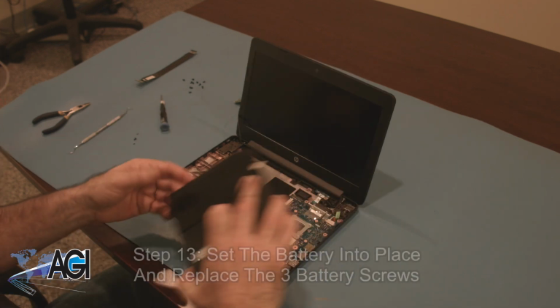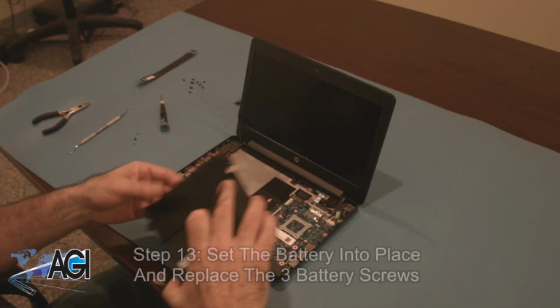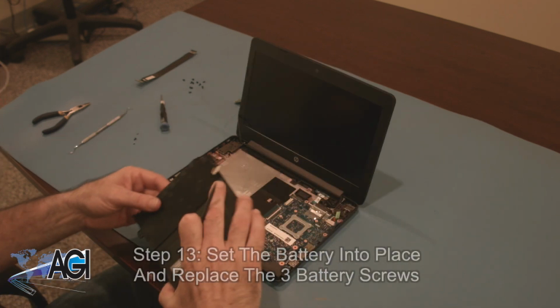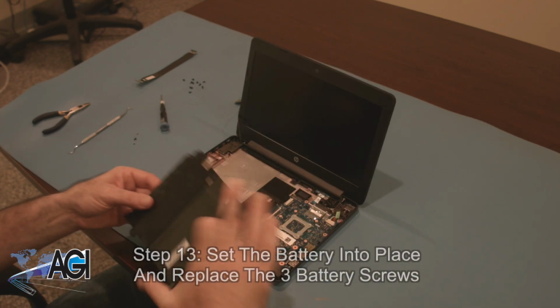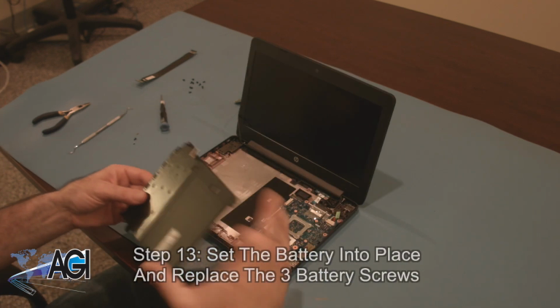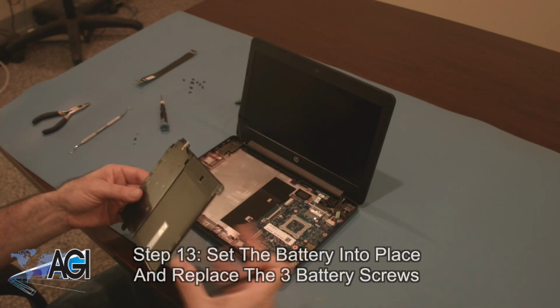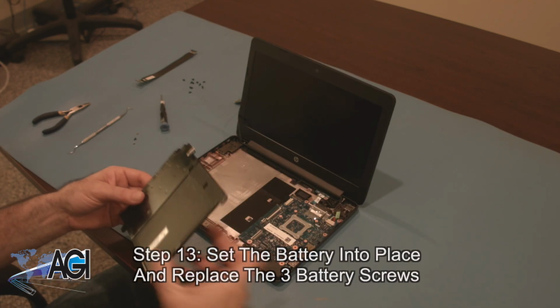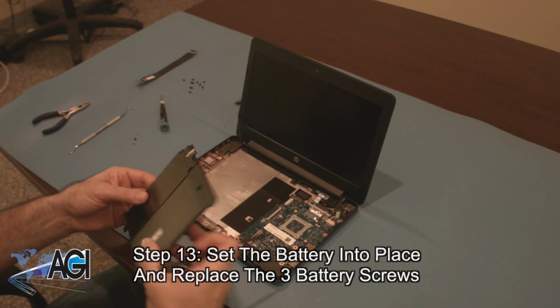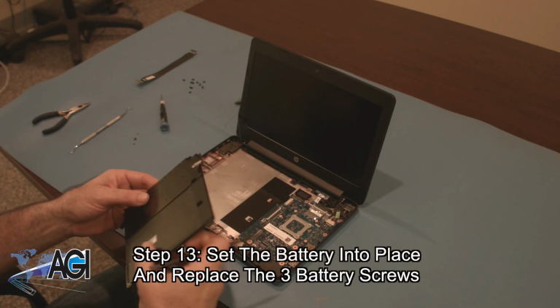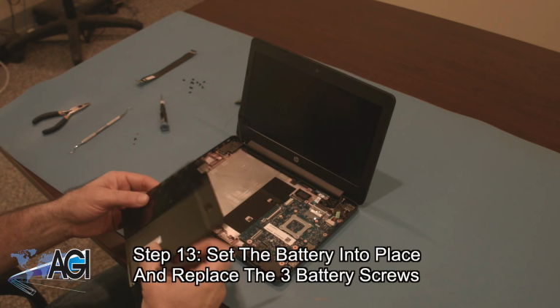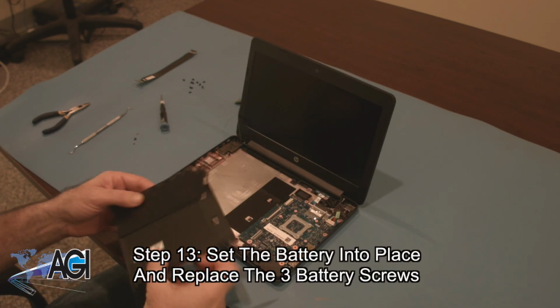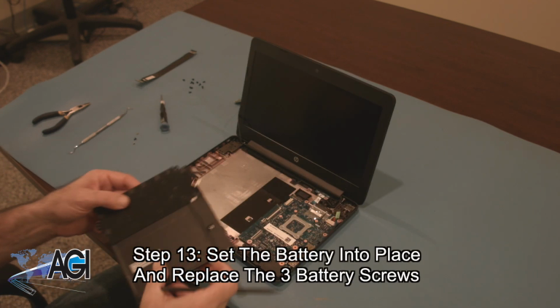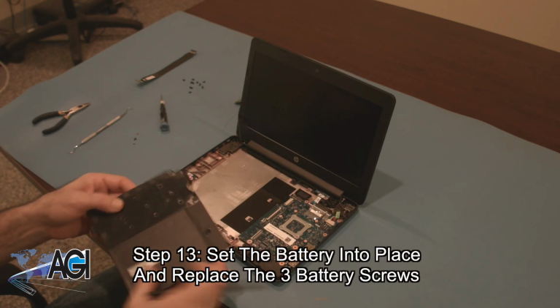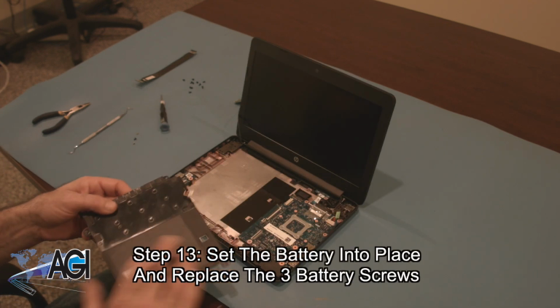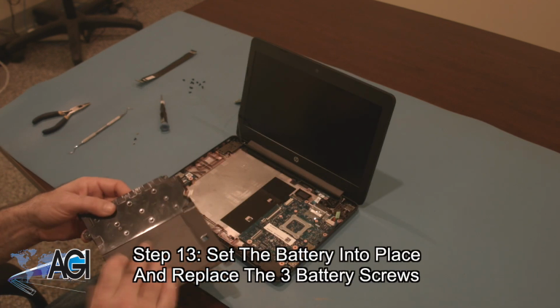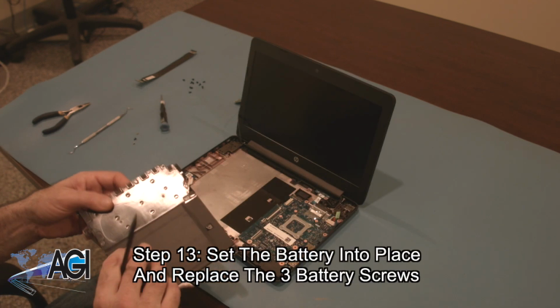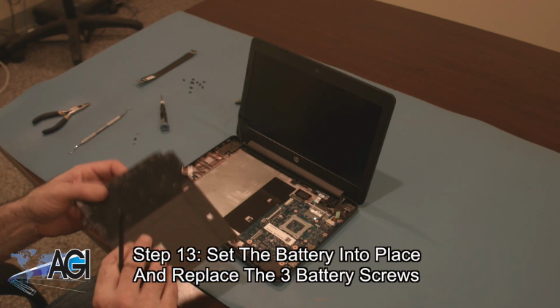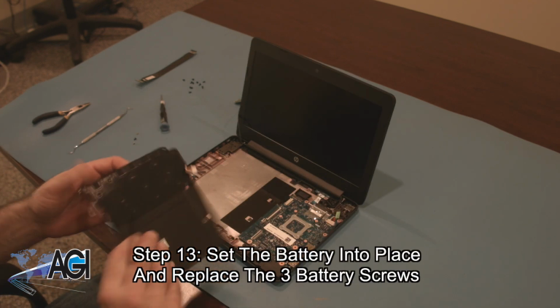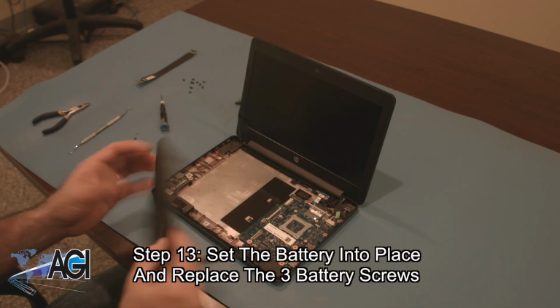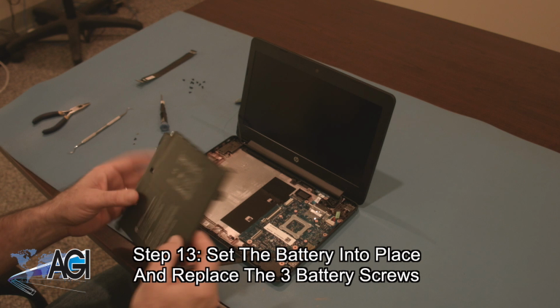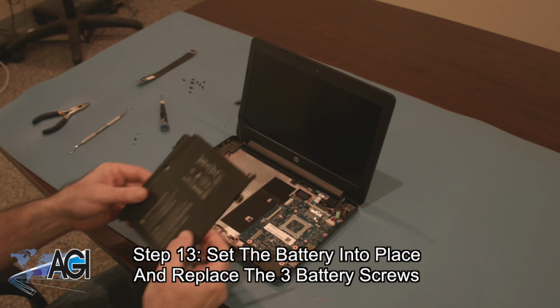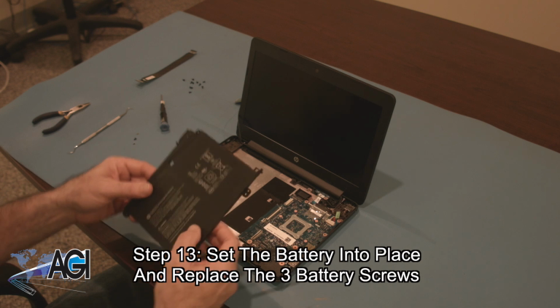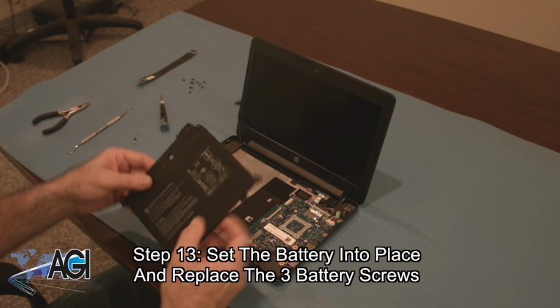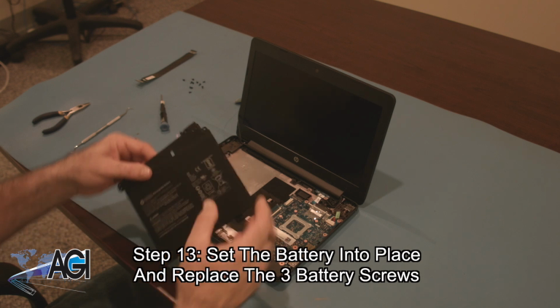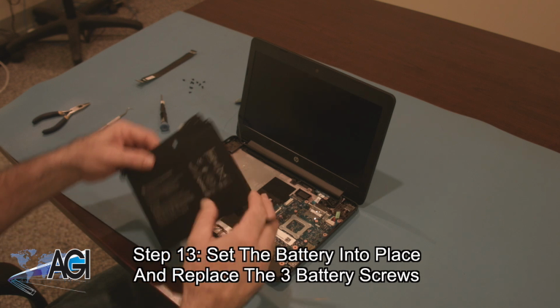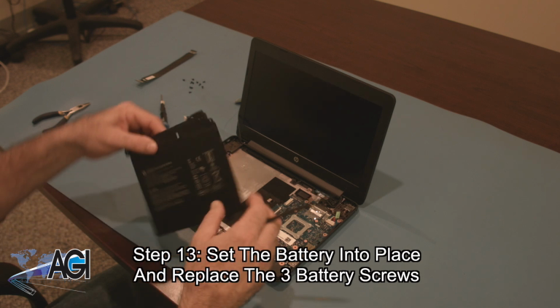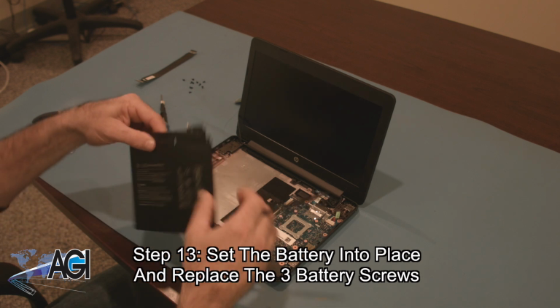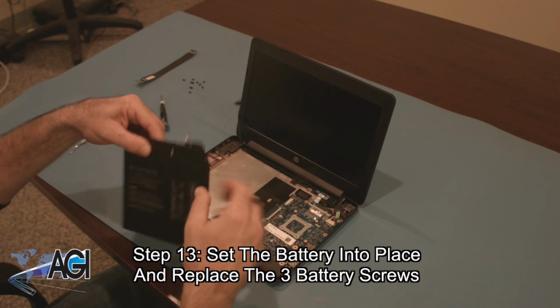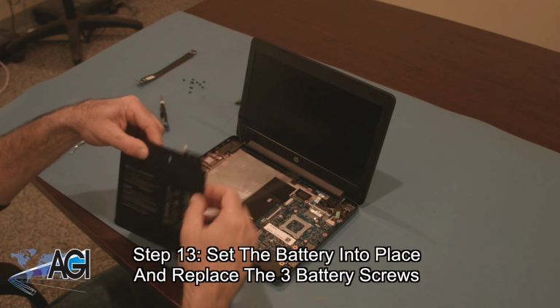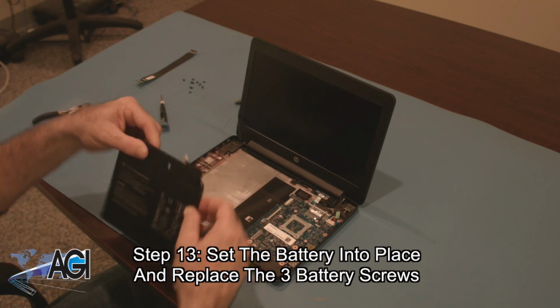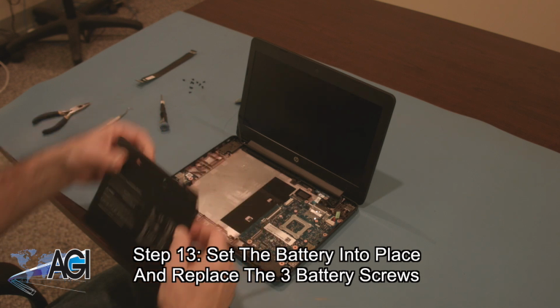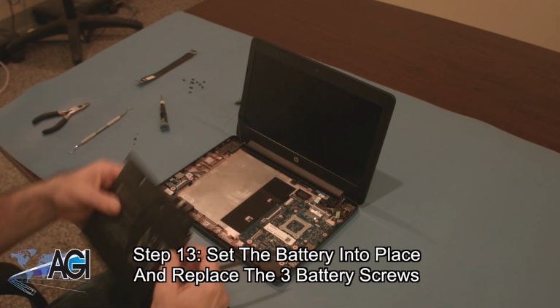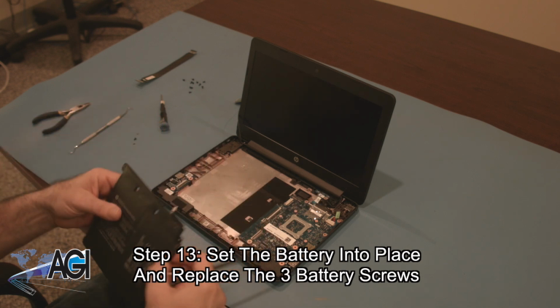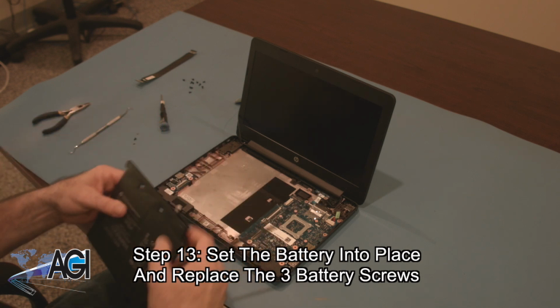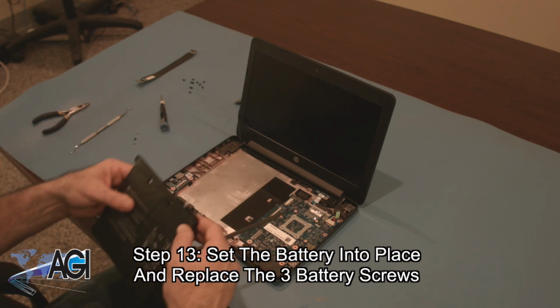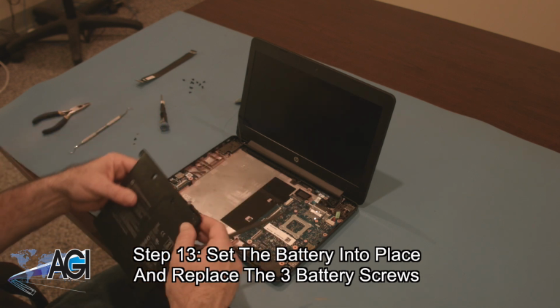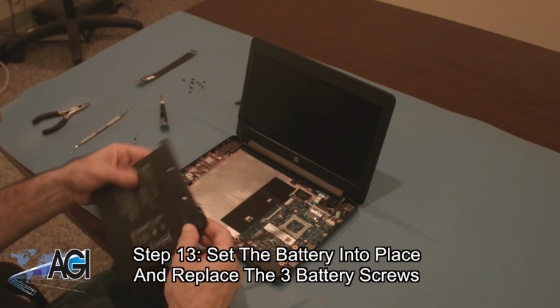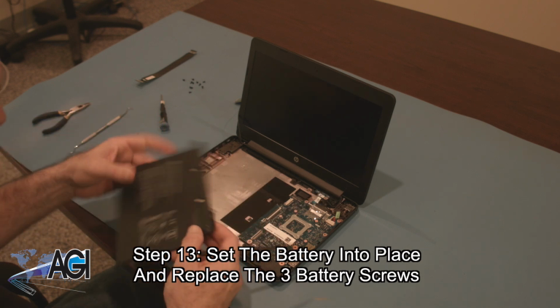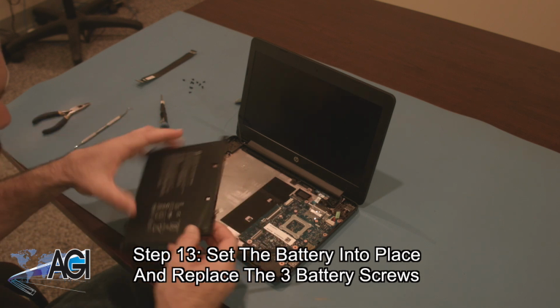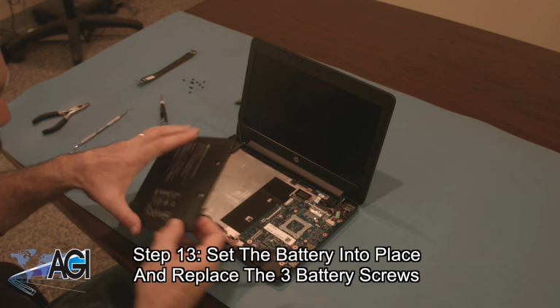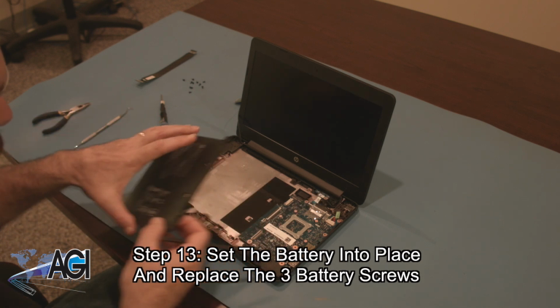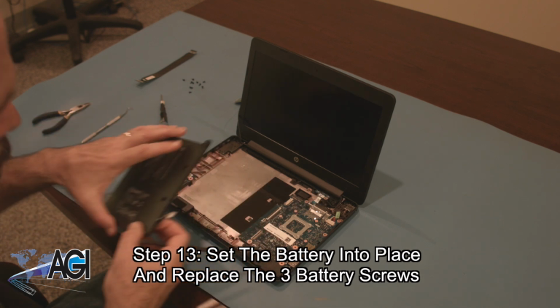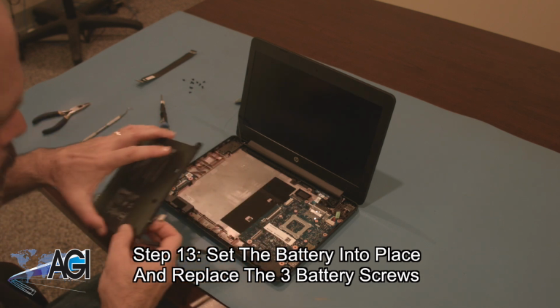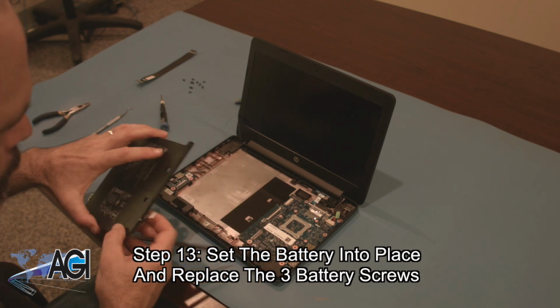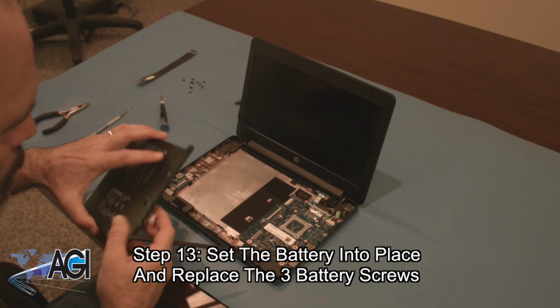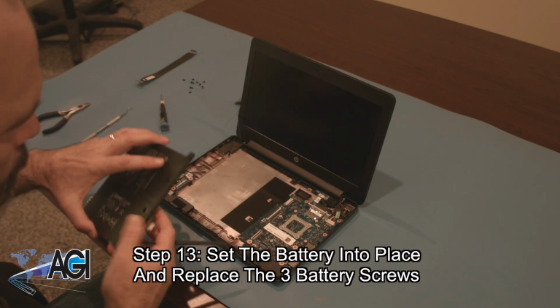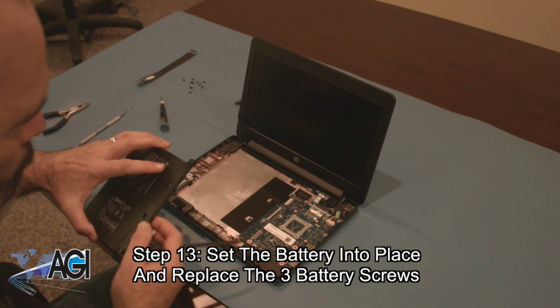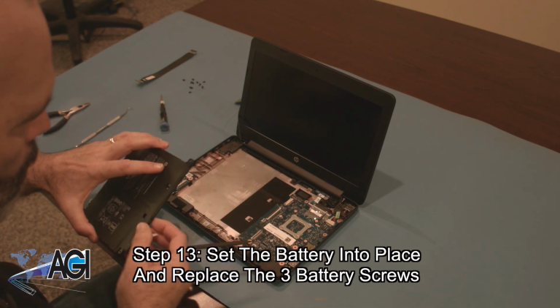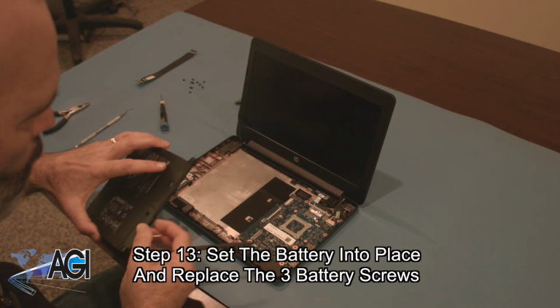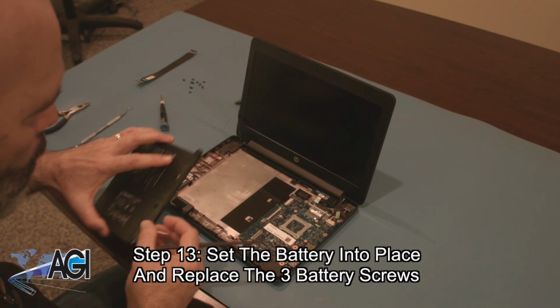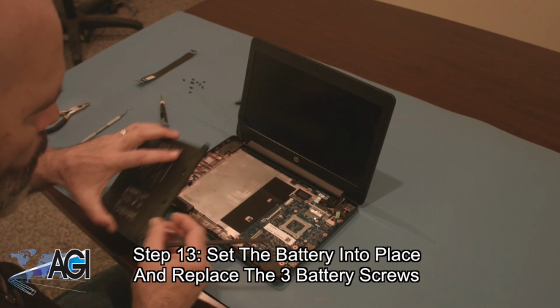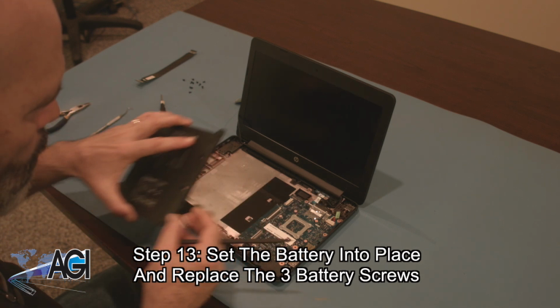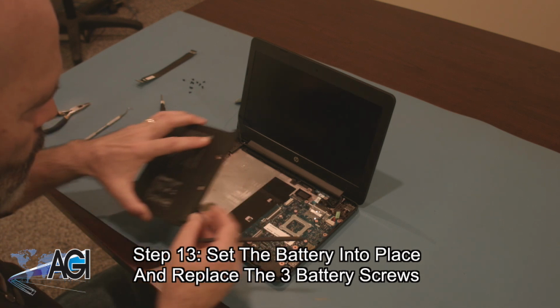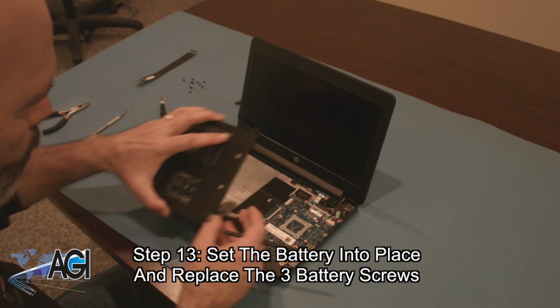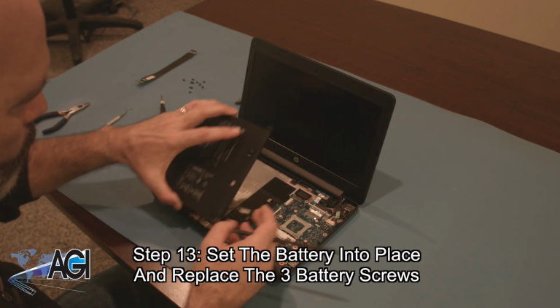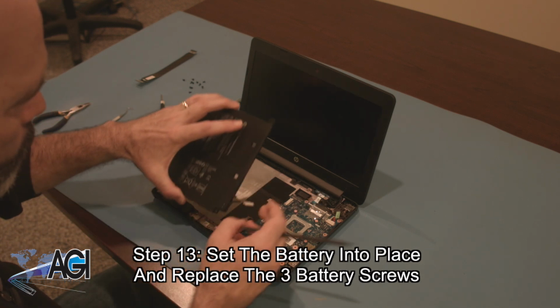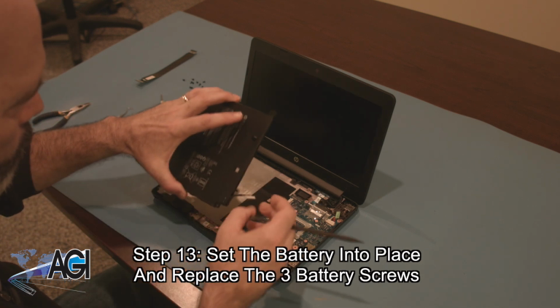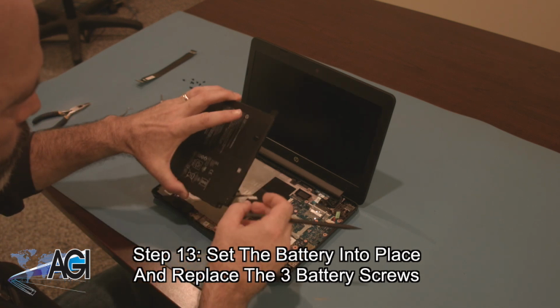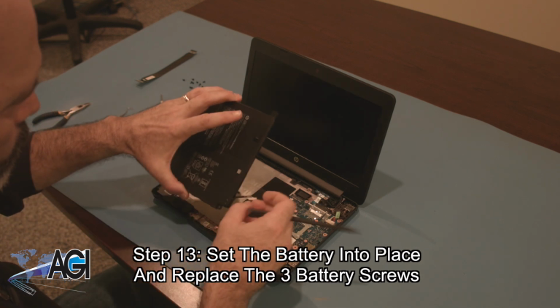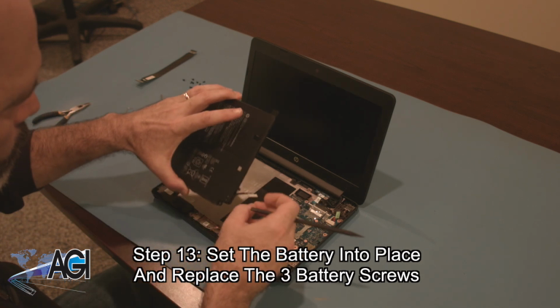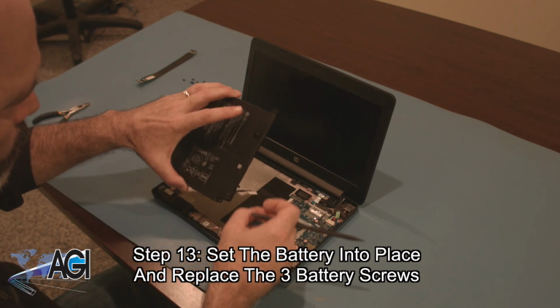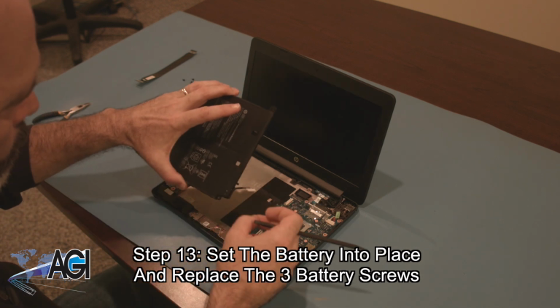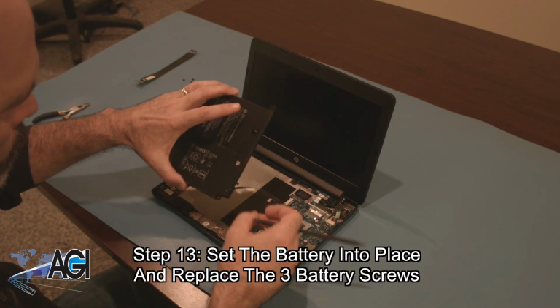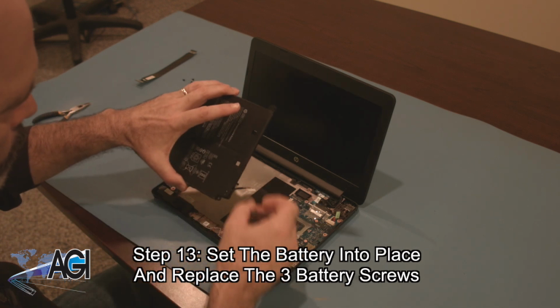The first step in the installation of your replacement battery will be to set it into place and replace the three battery screws.